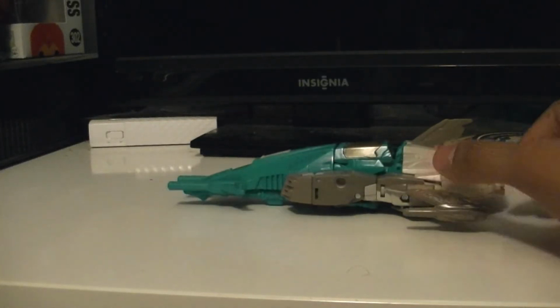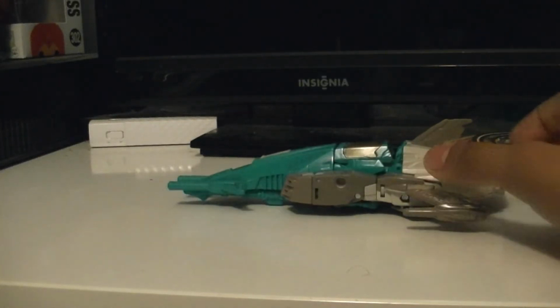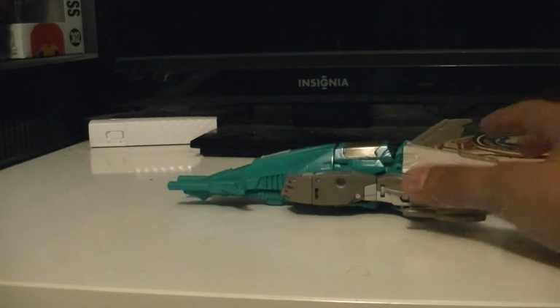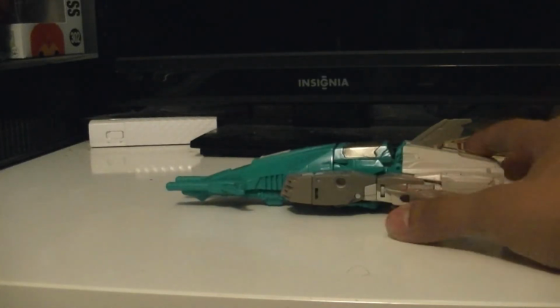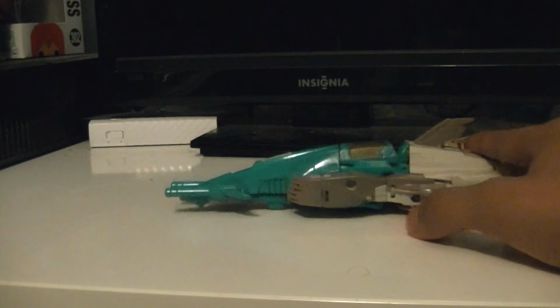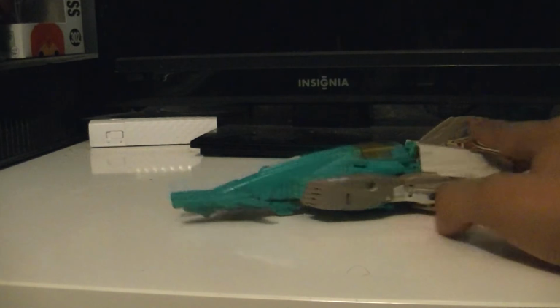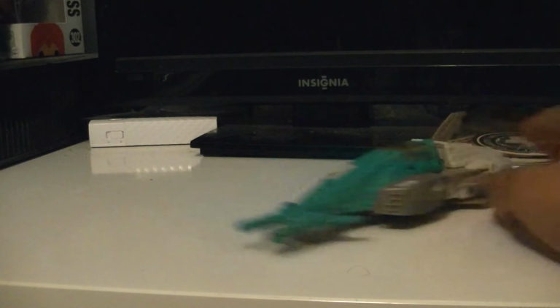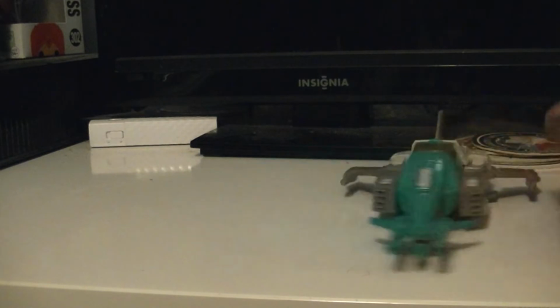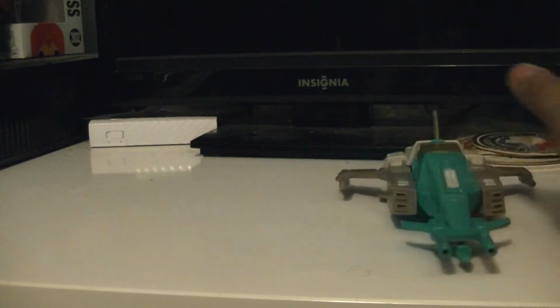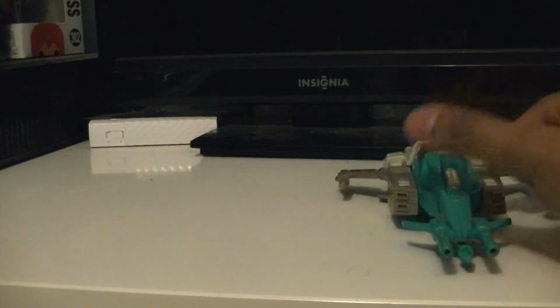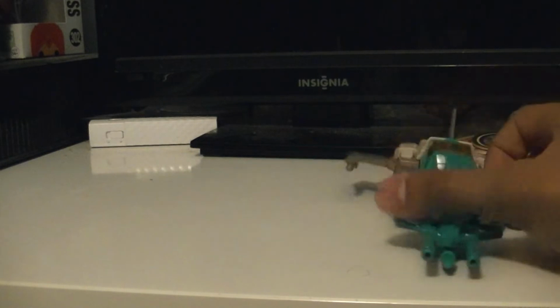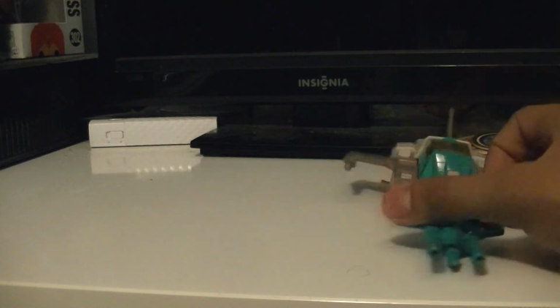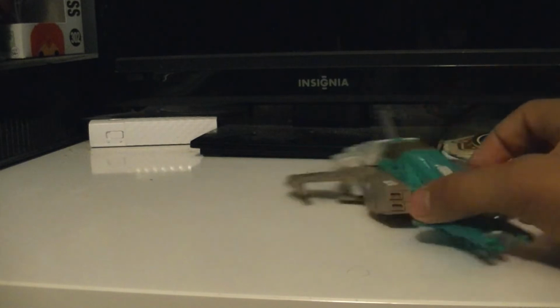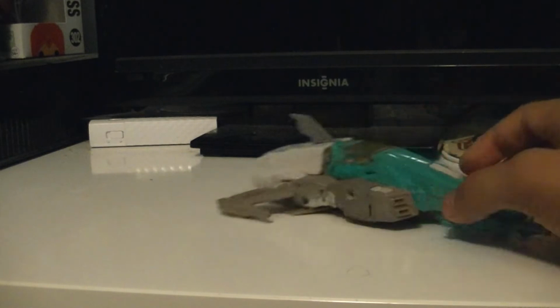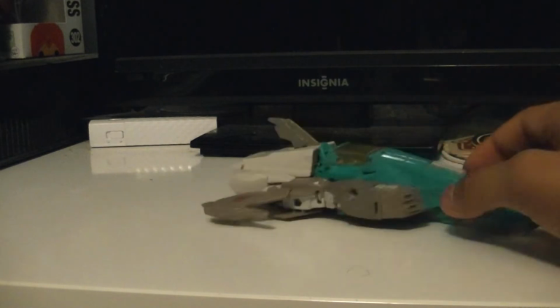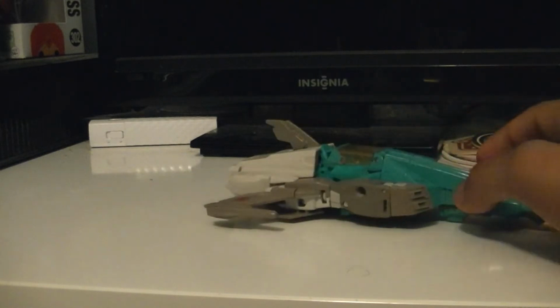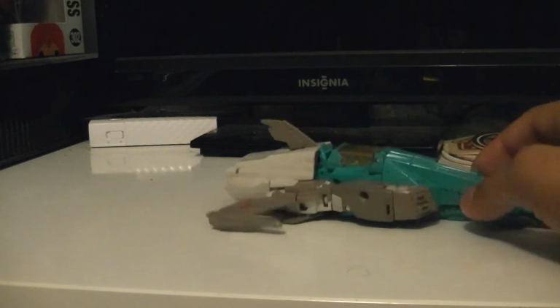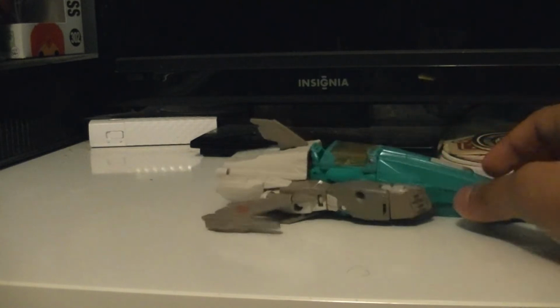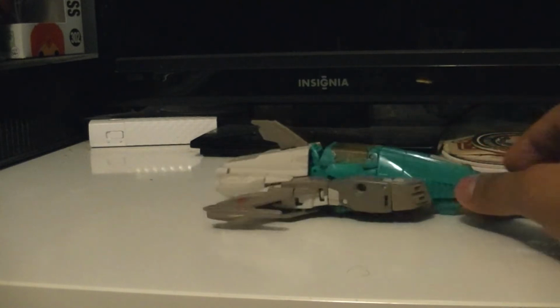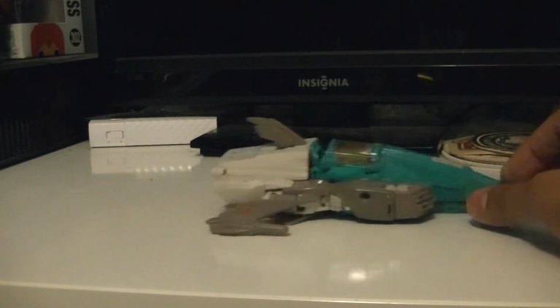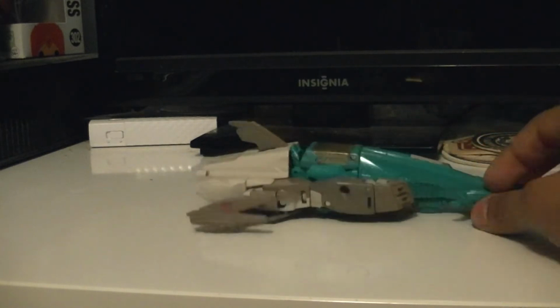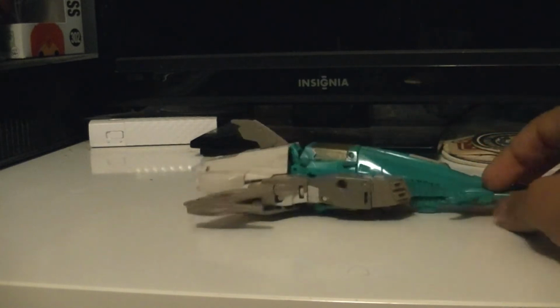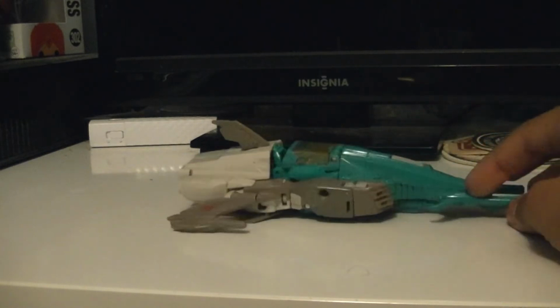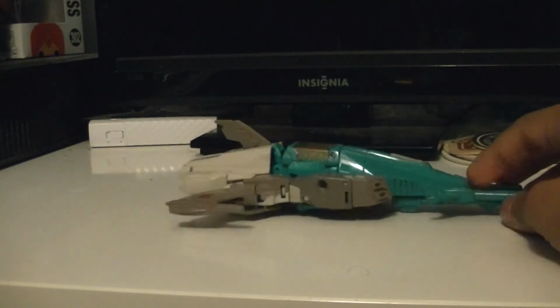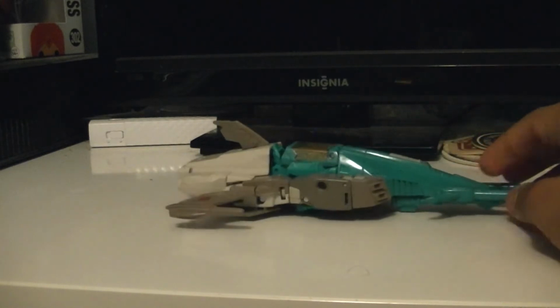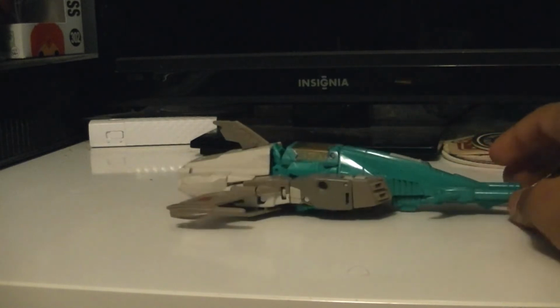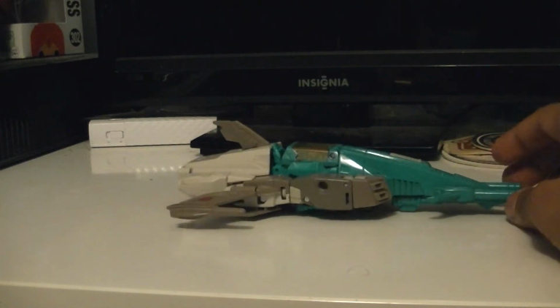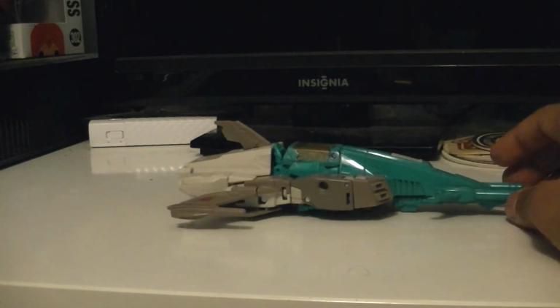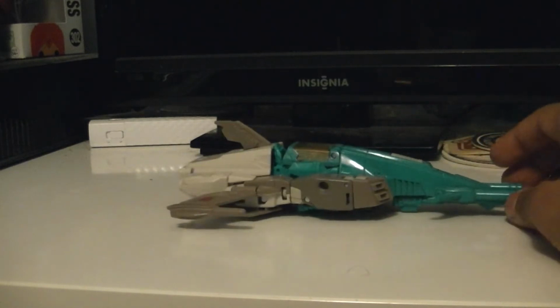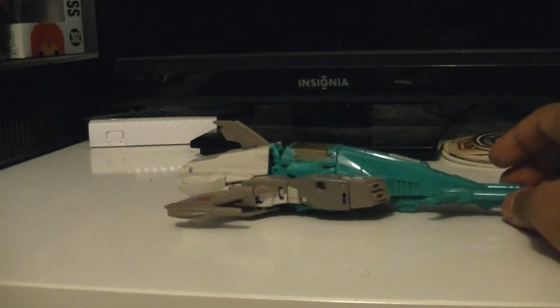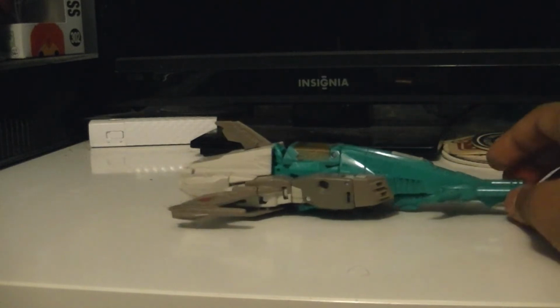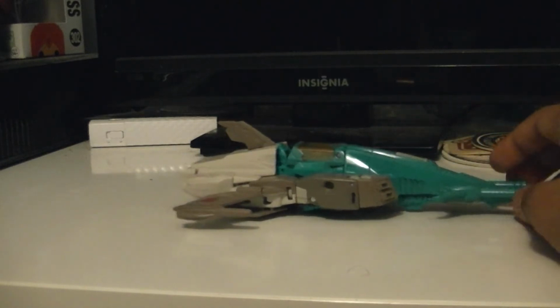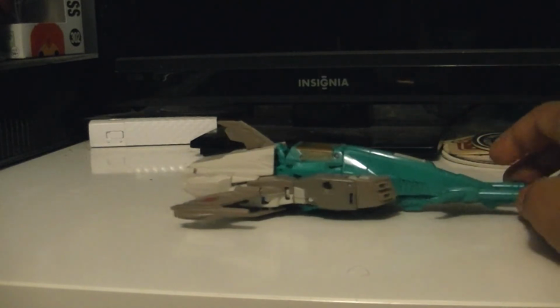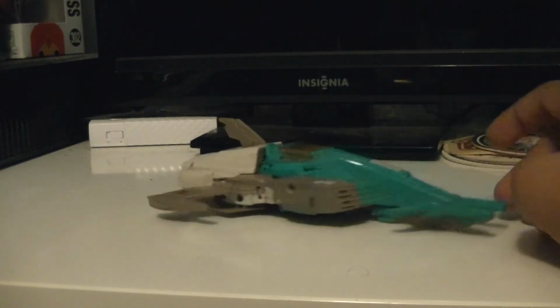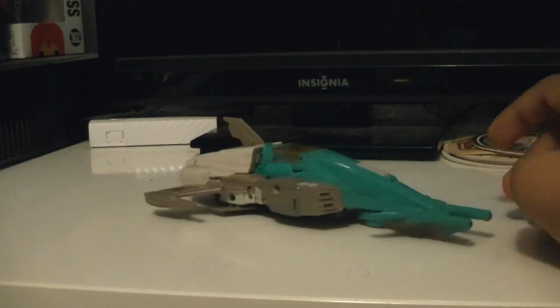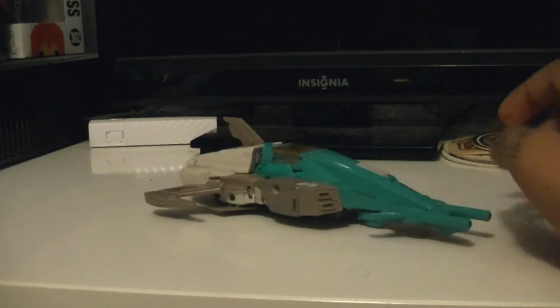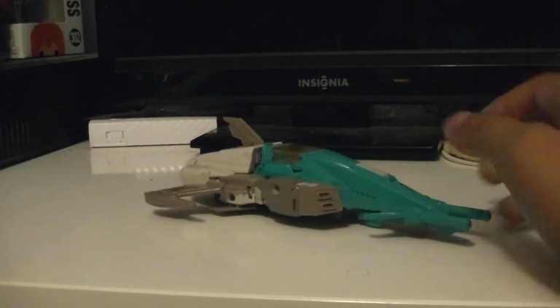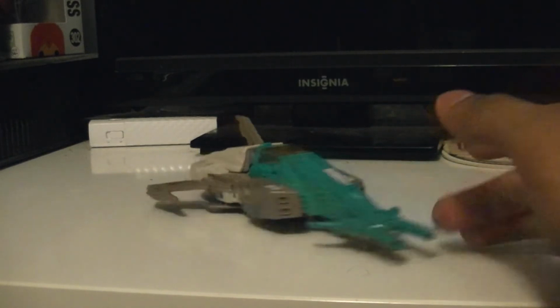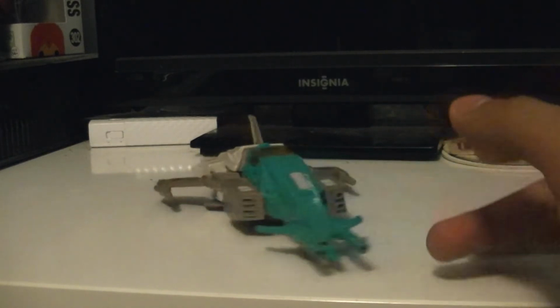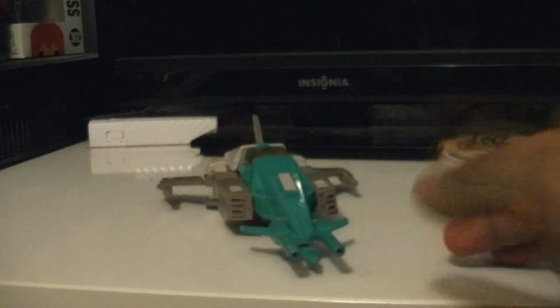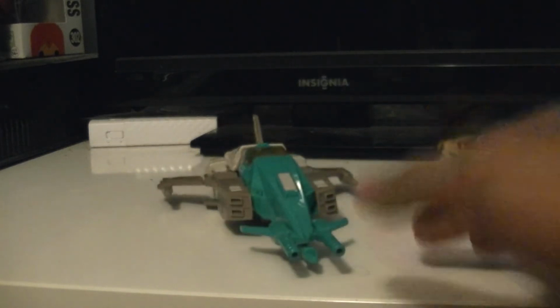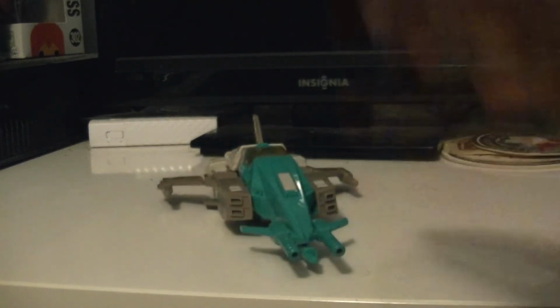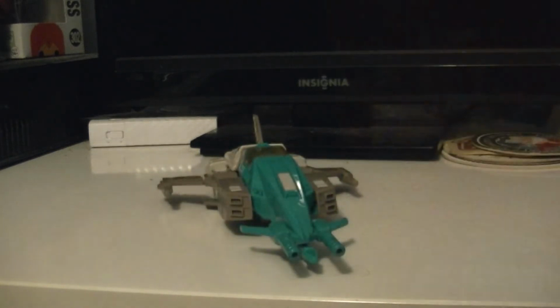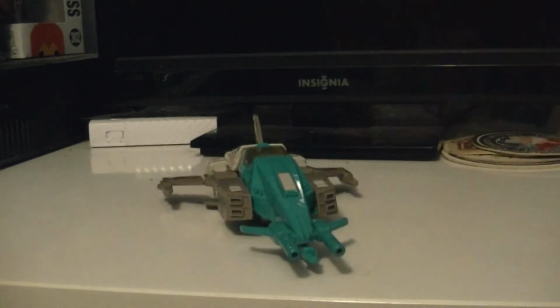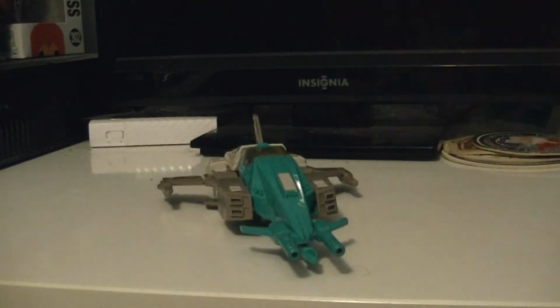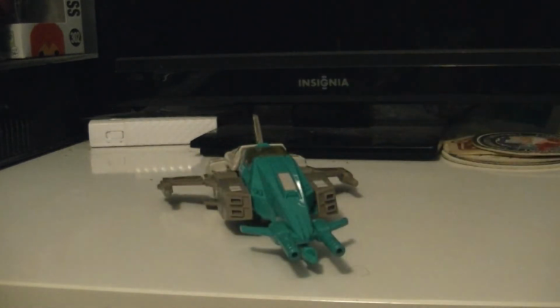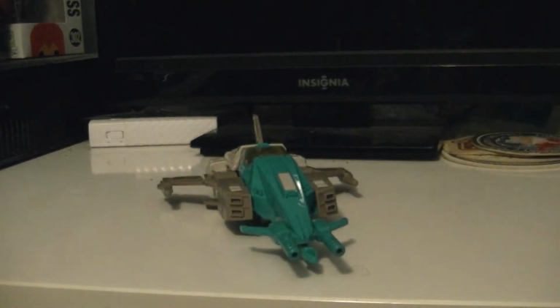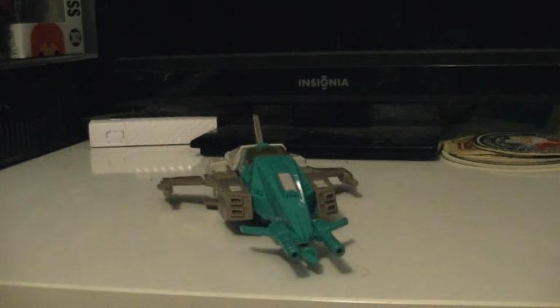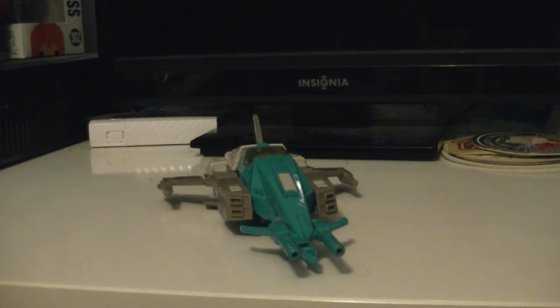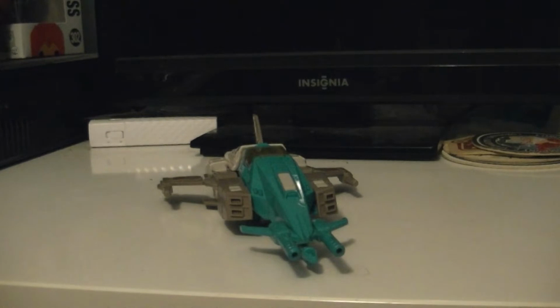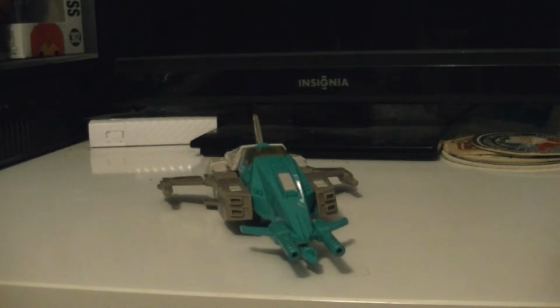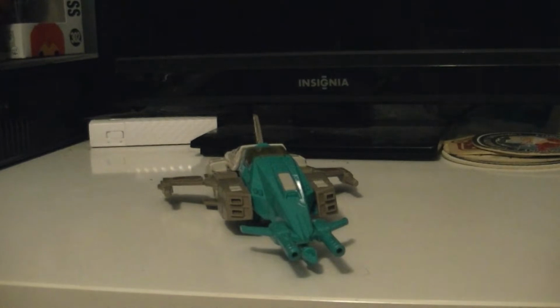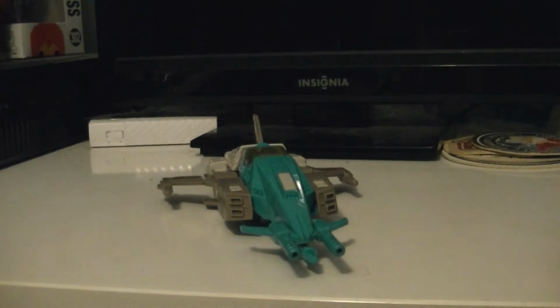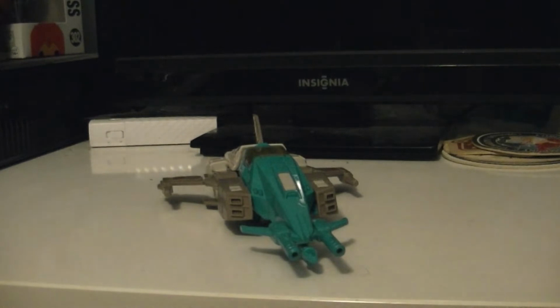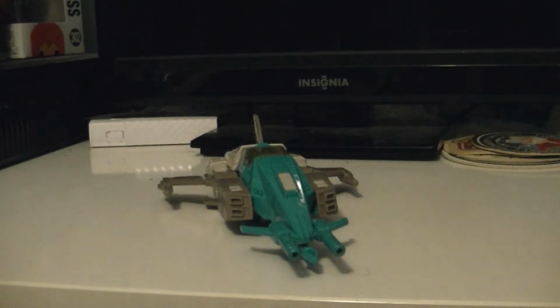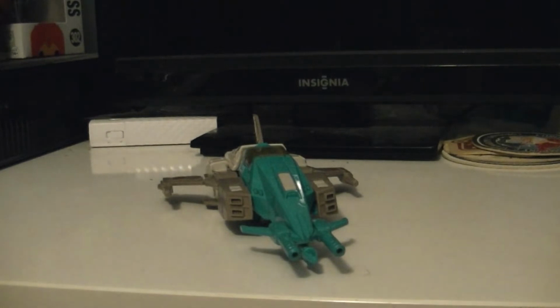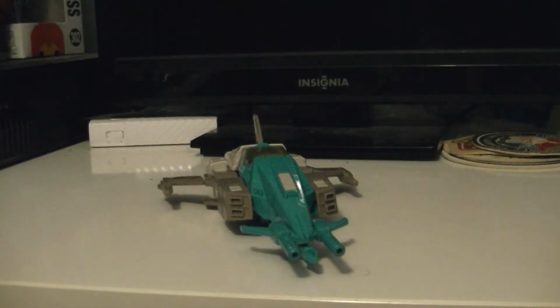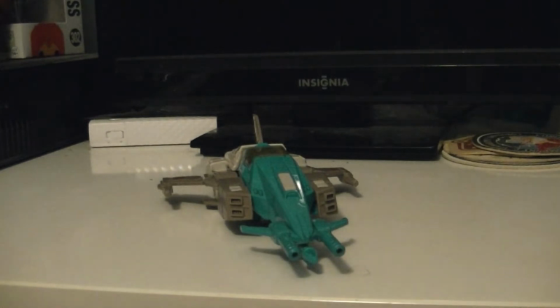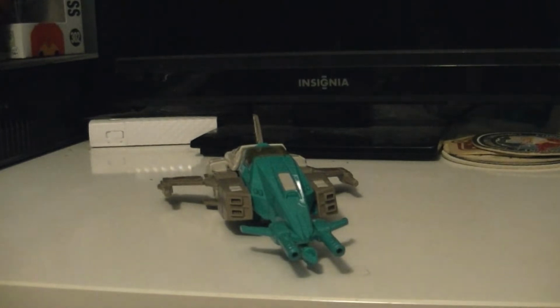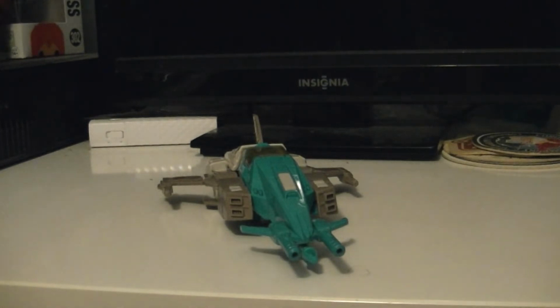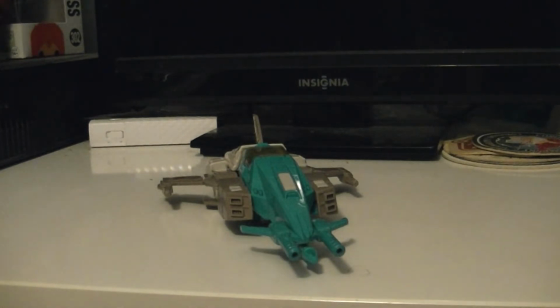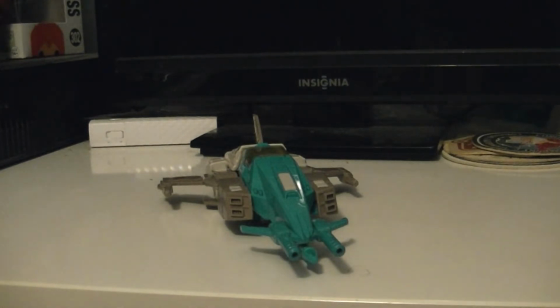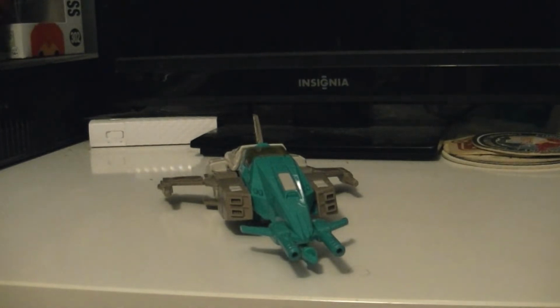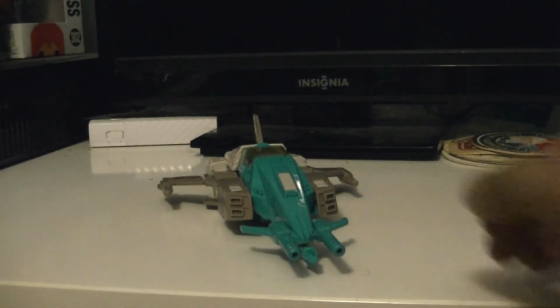Here he is in his vehicle mode. He looks a bit different from his regular vehicle mode, as he is a retool off of the Blur mold.